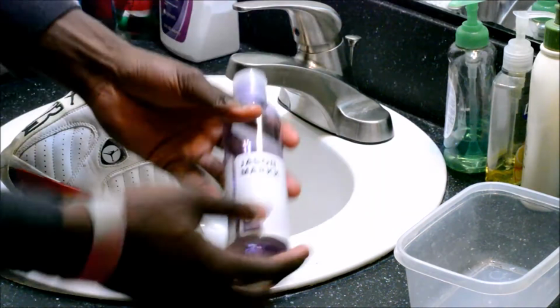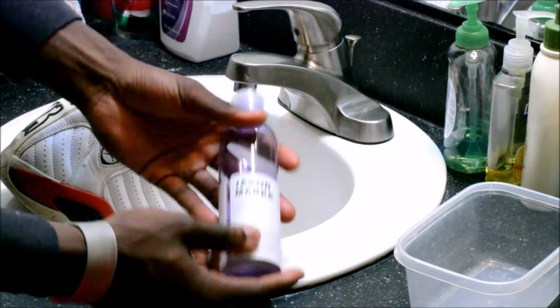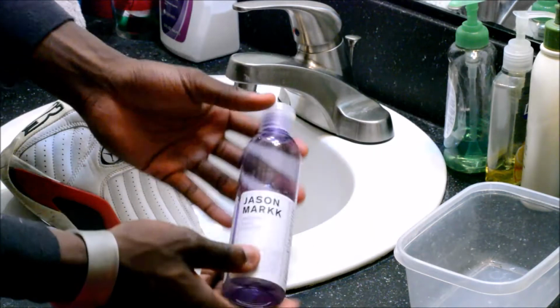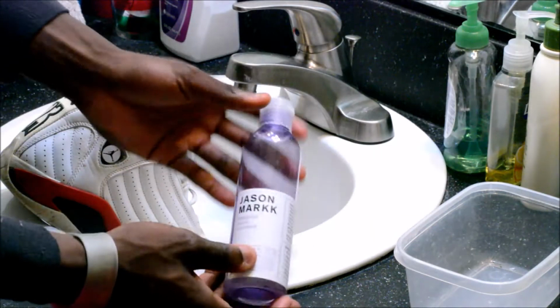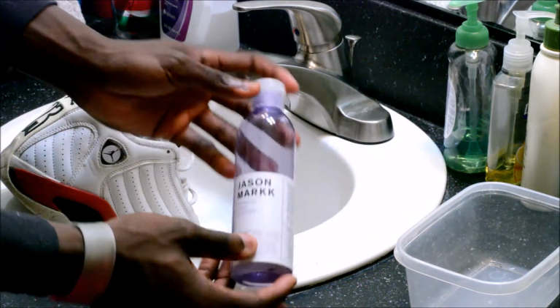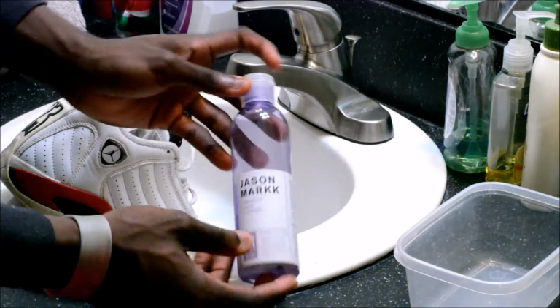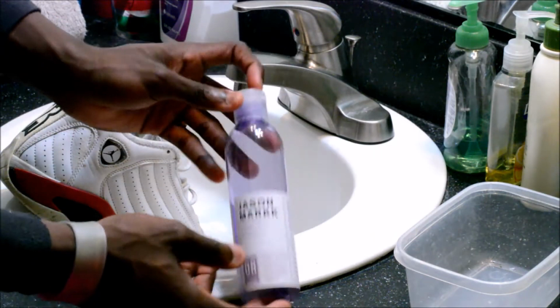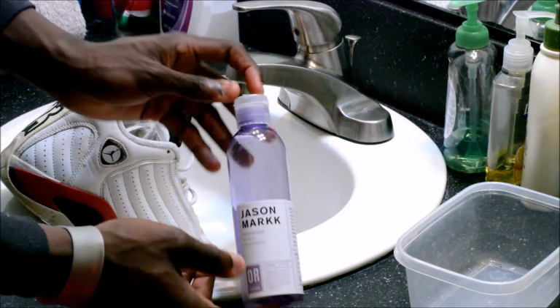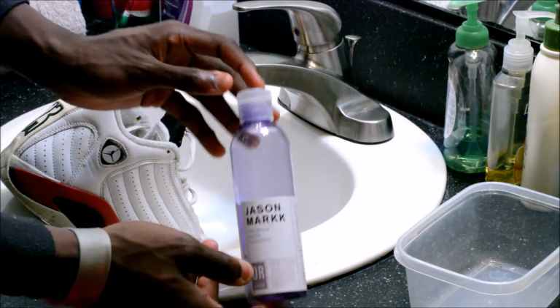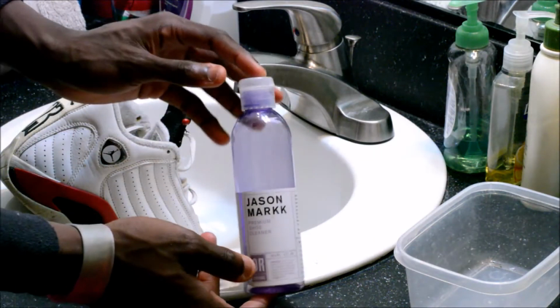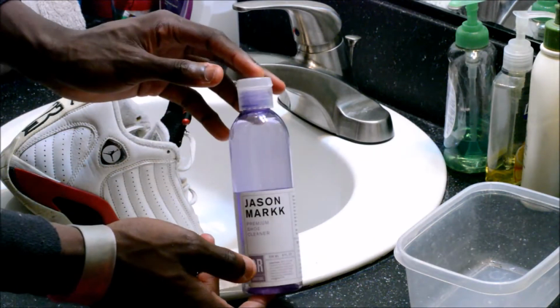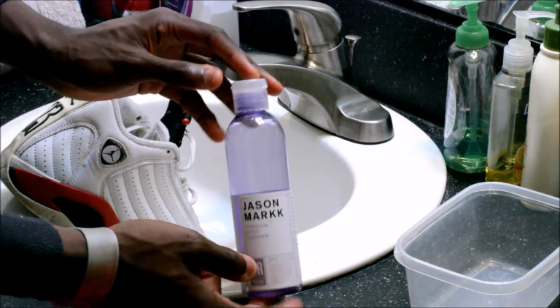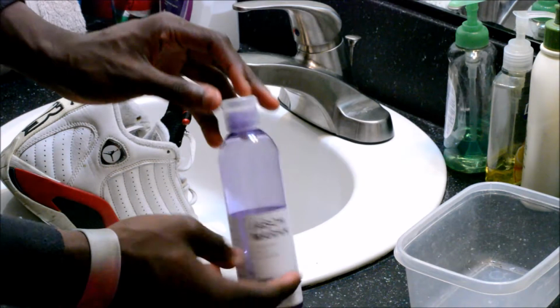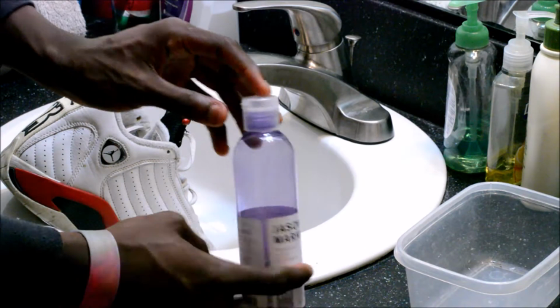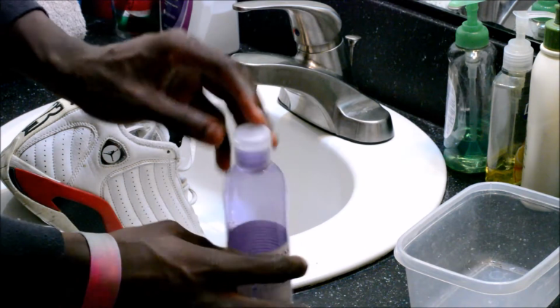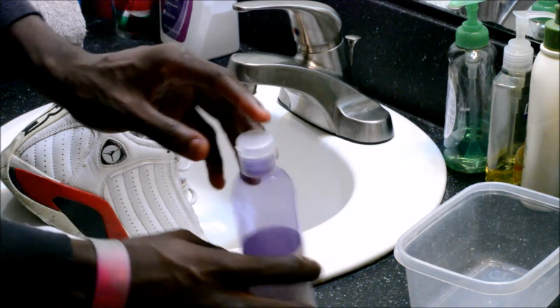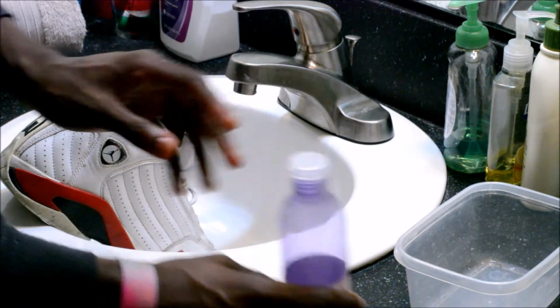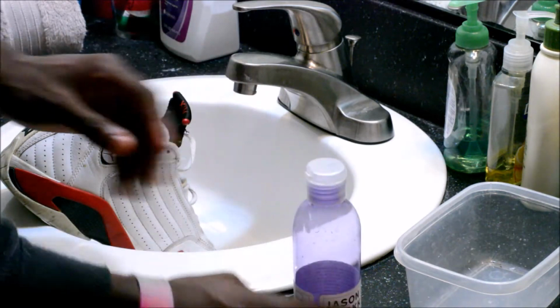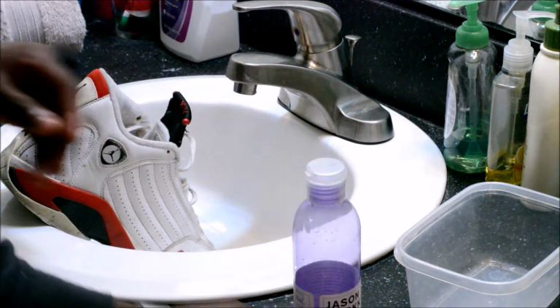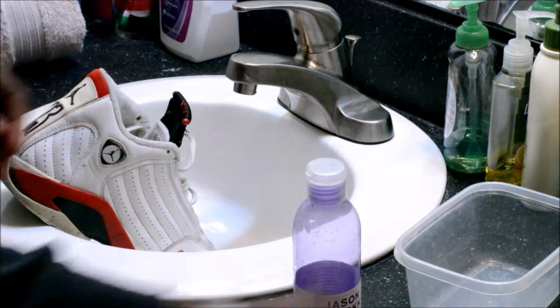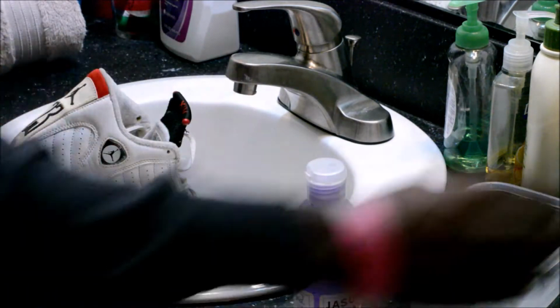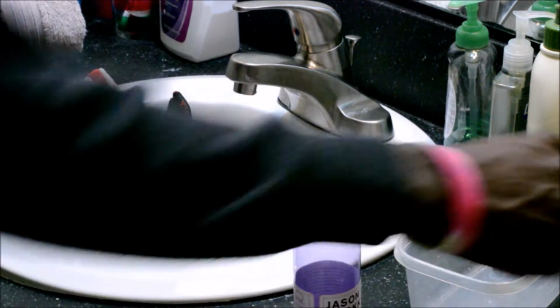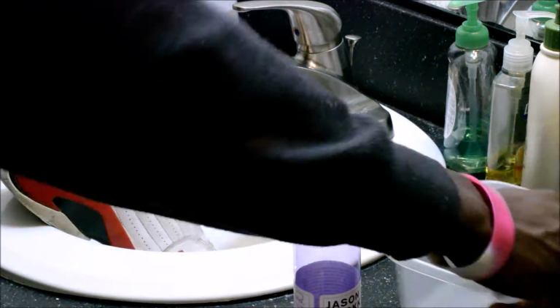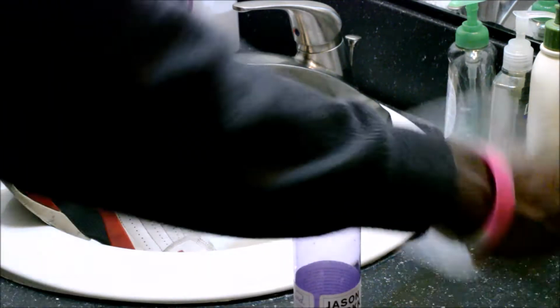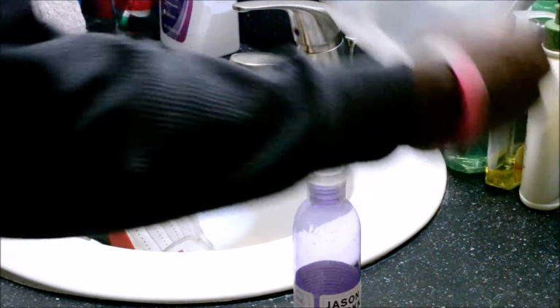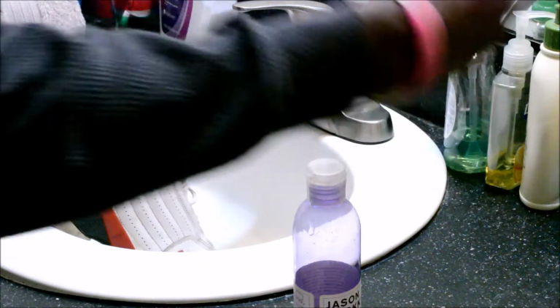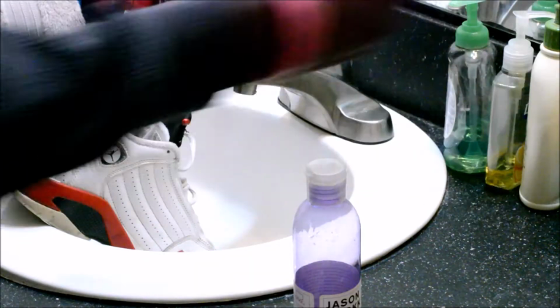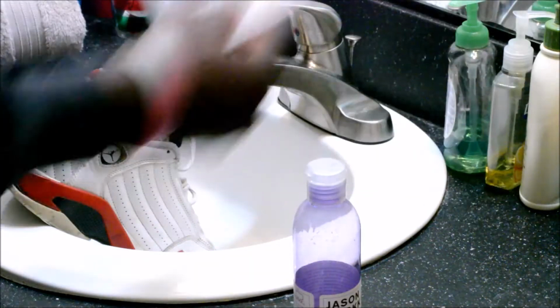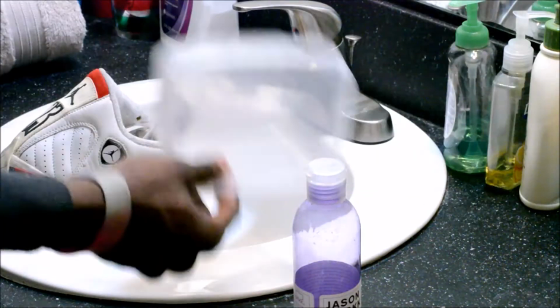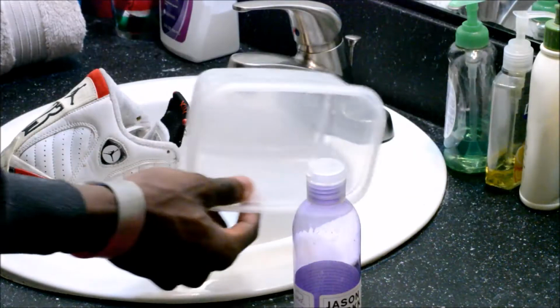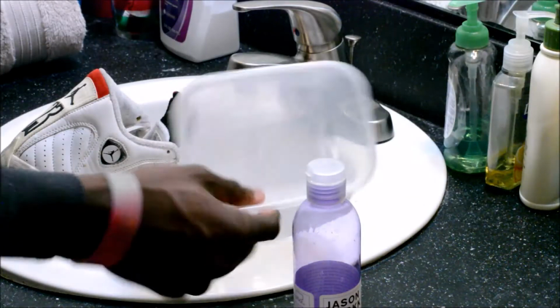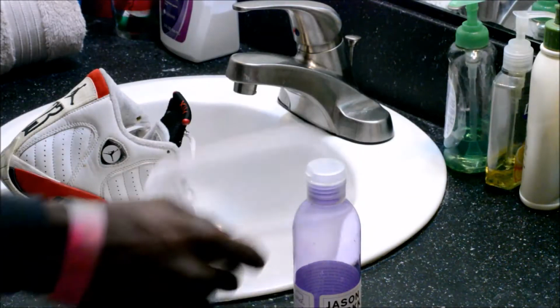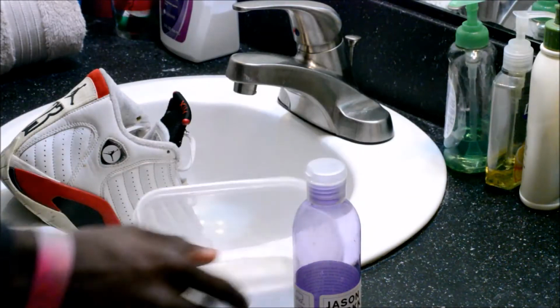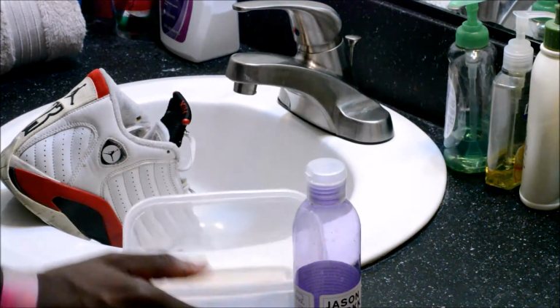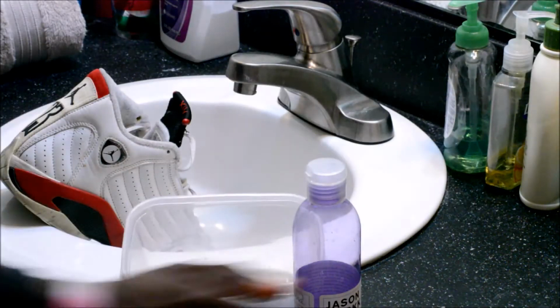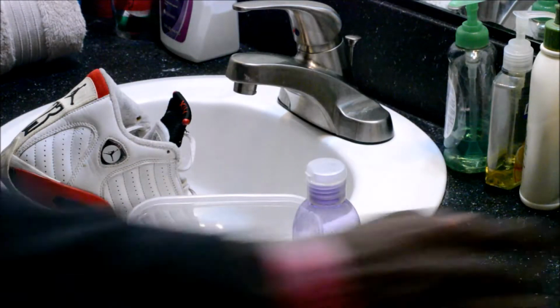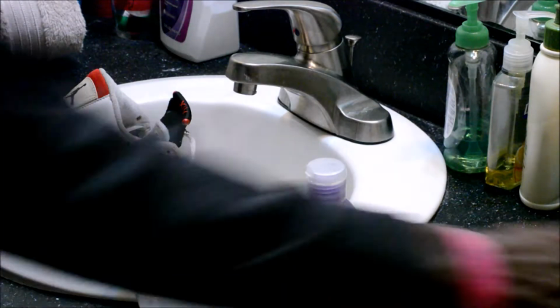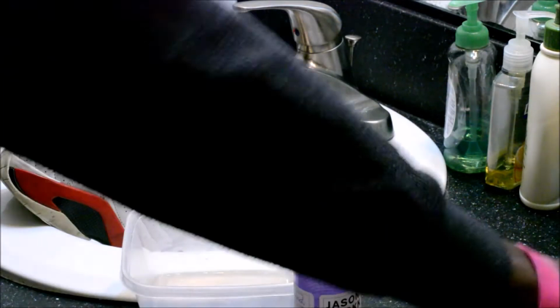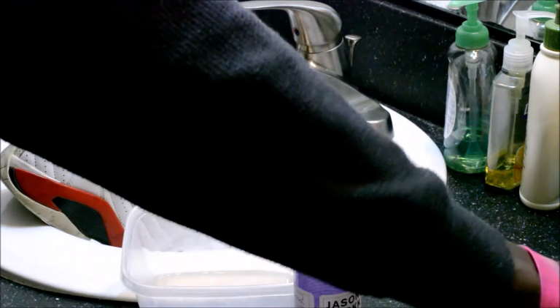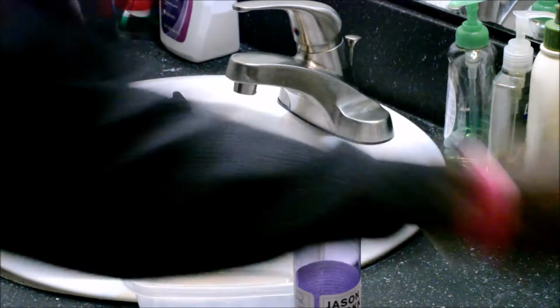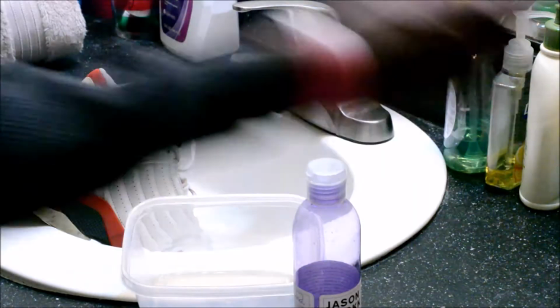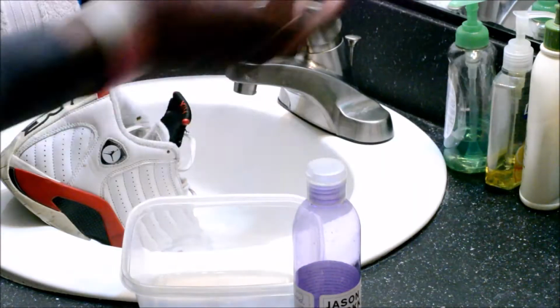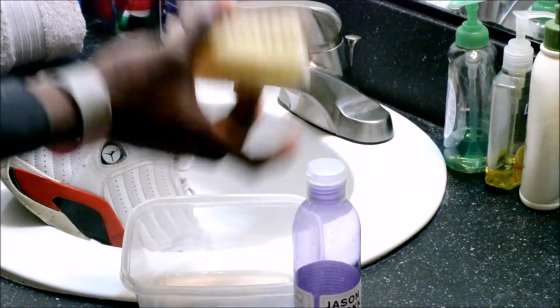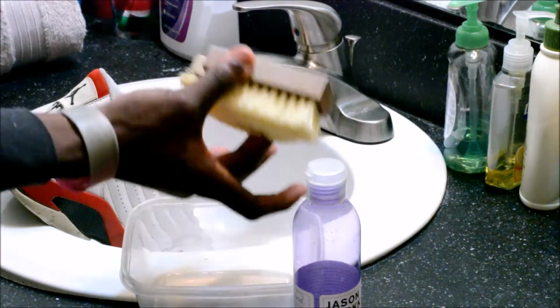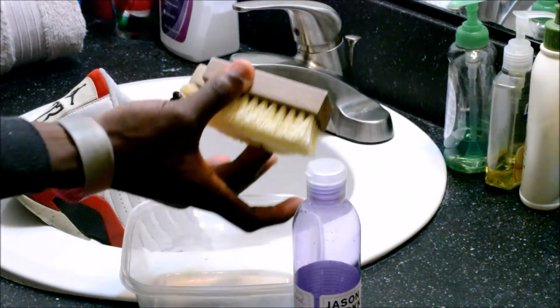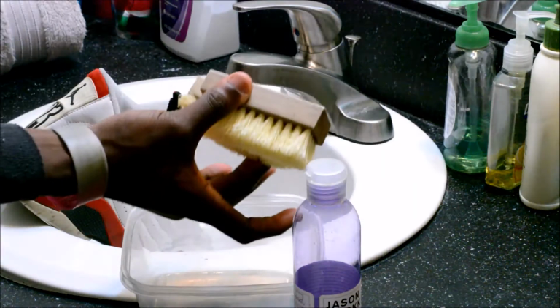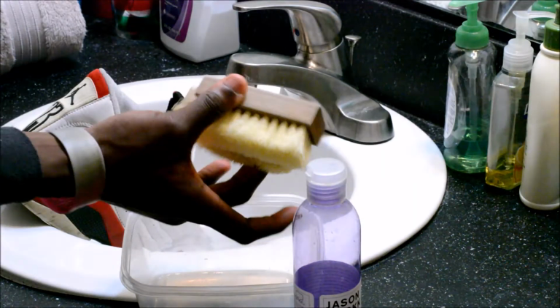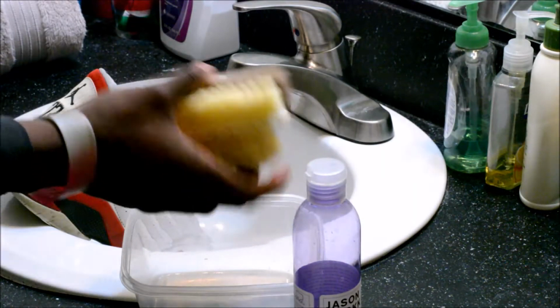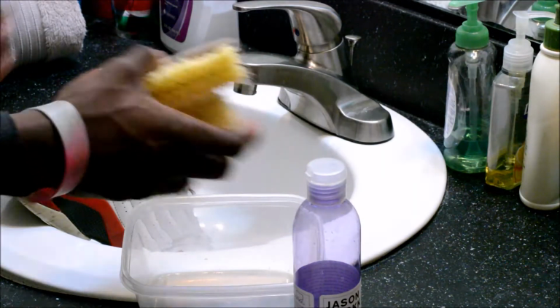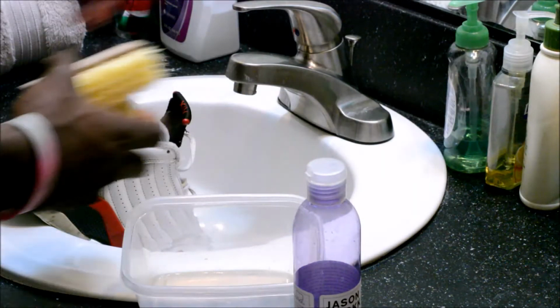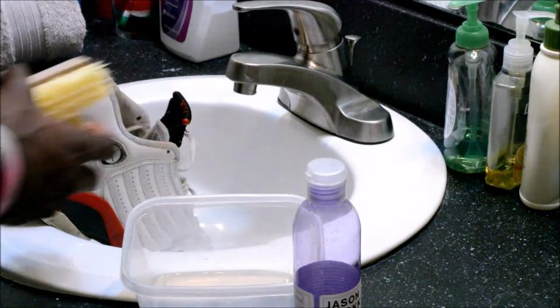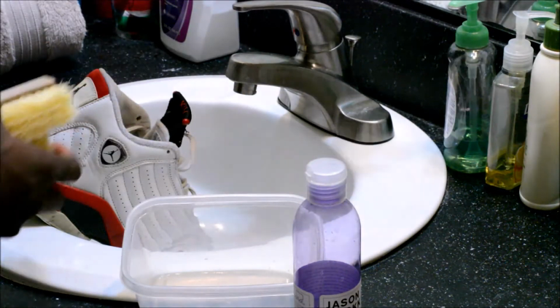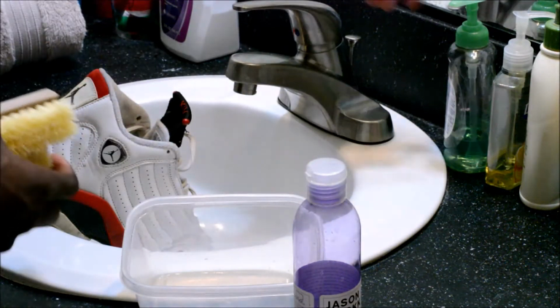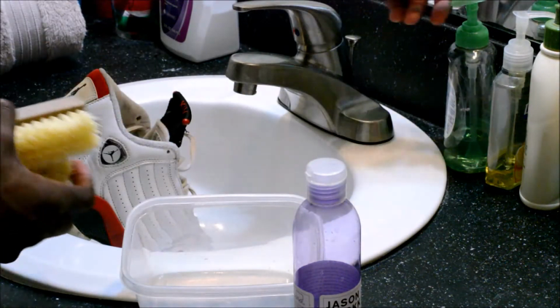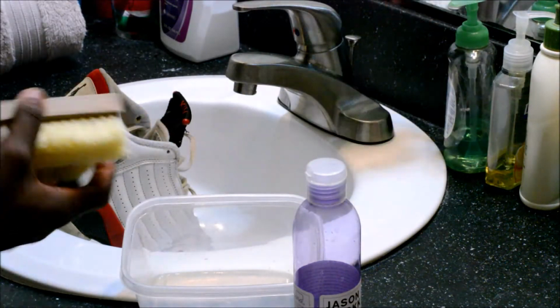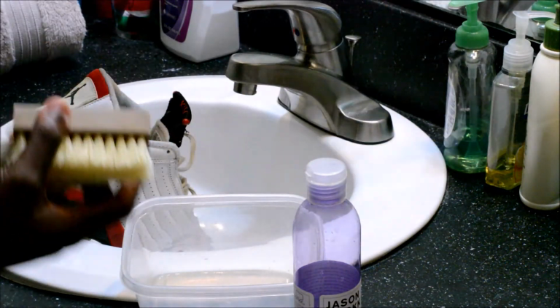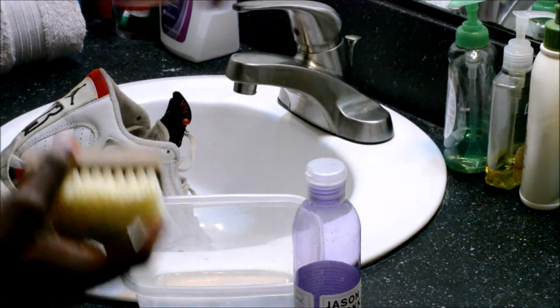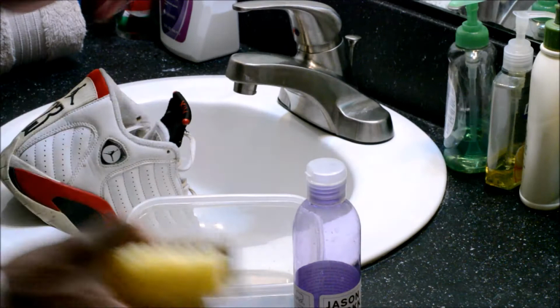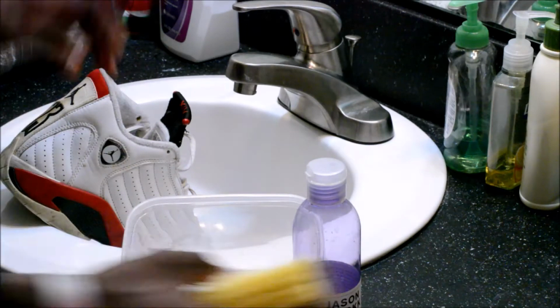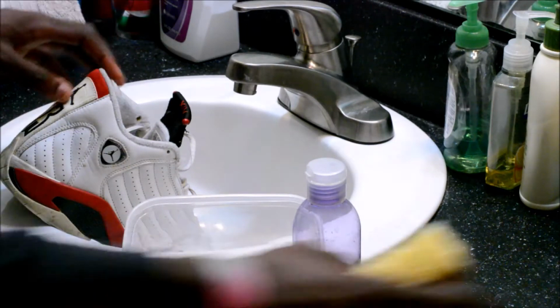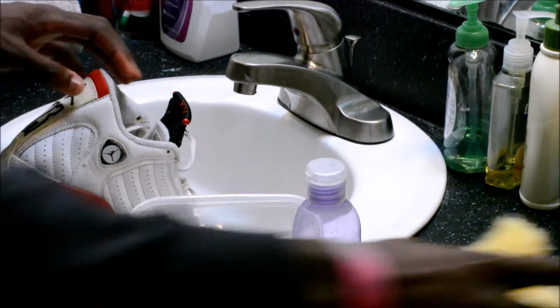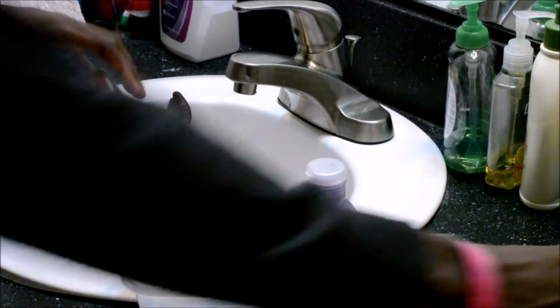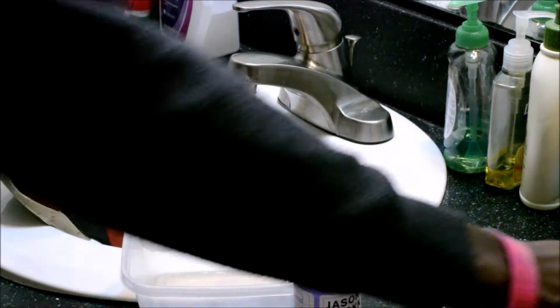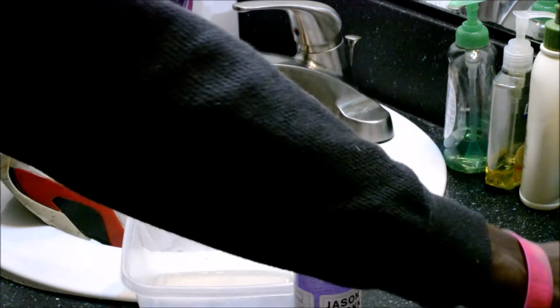Got the trusty Jason Markk tub, got some brushes, and I'm going to use some regular soap and let's get started.